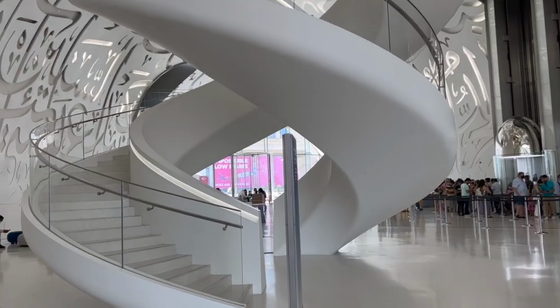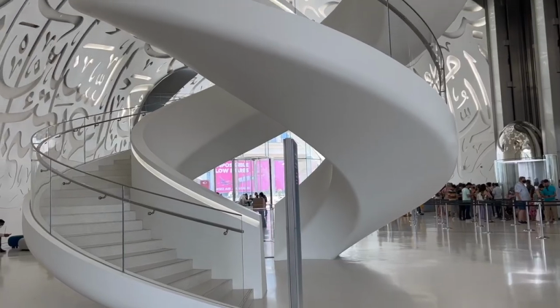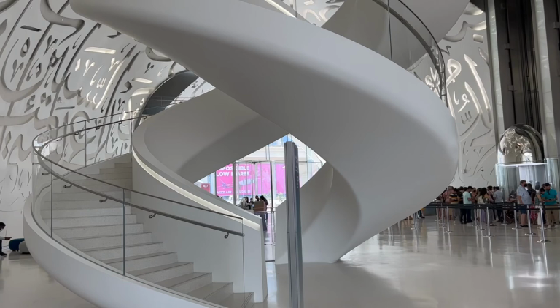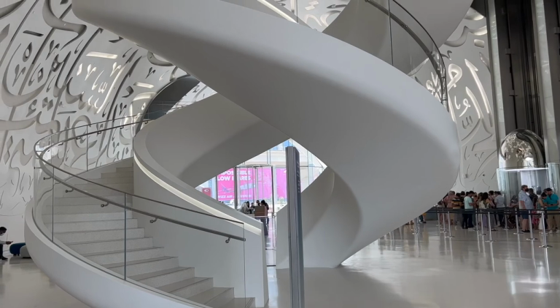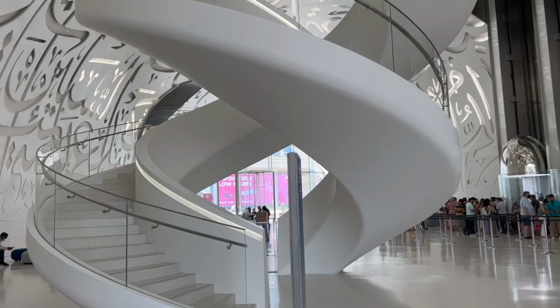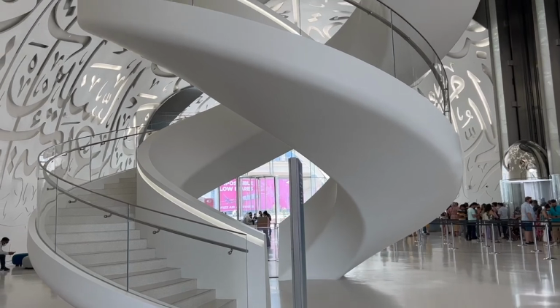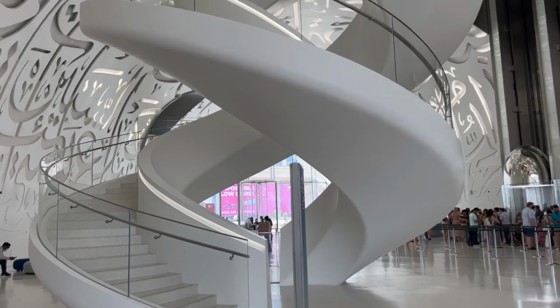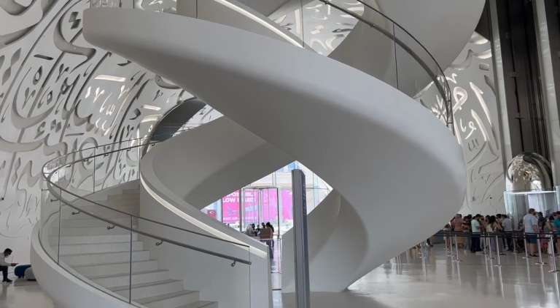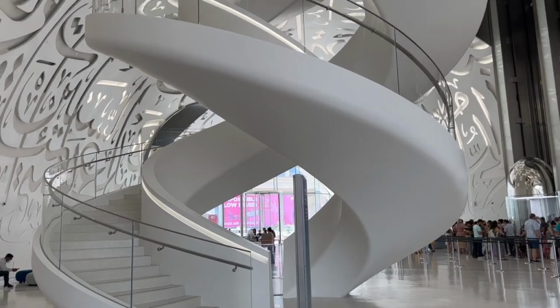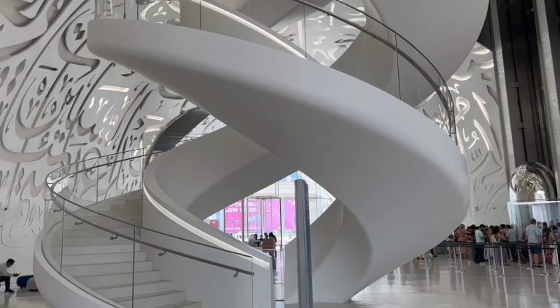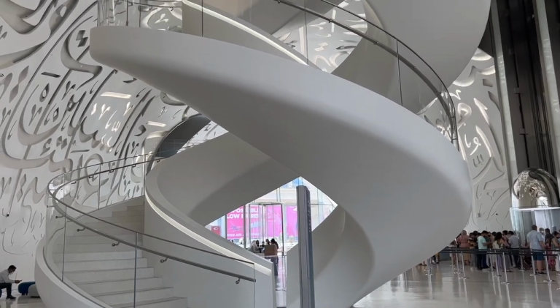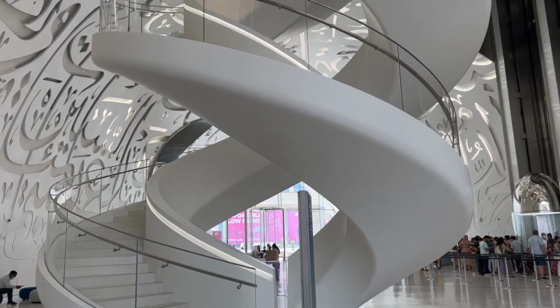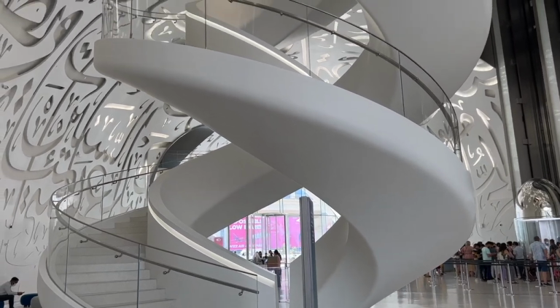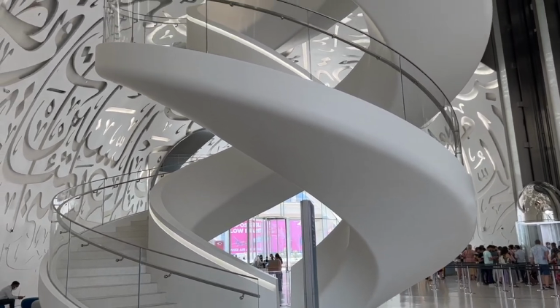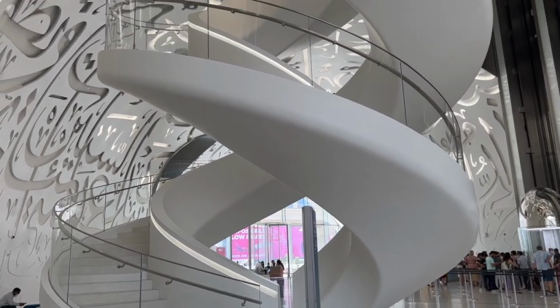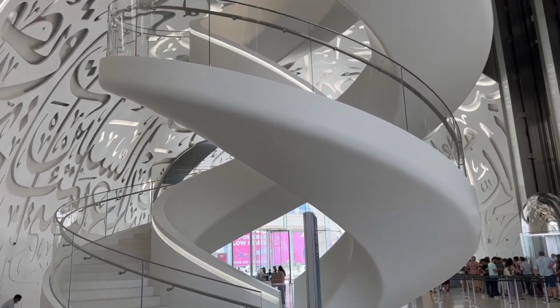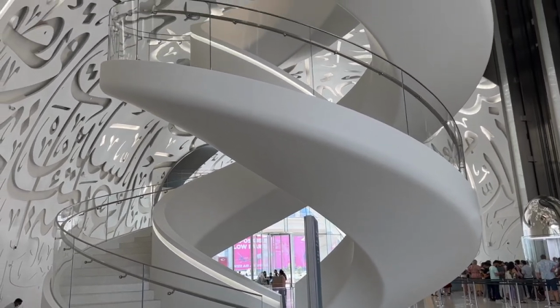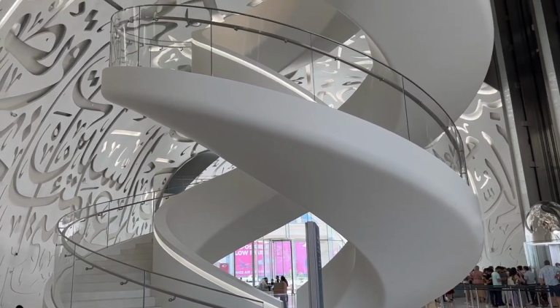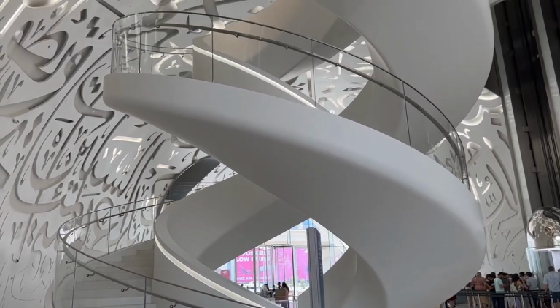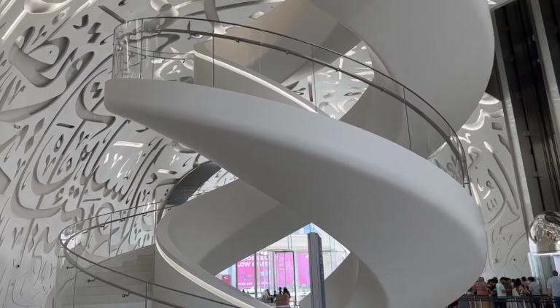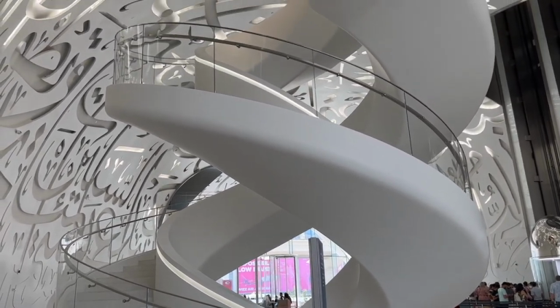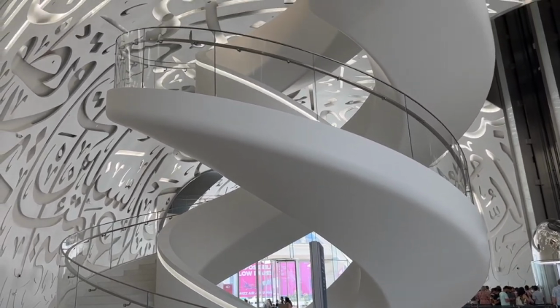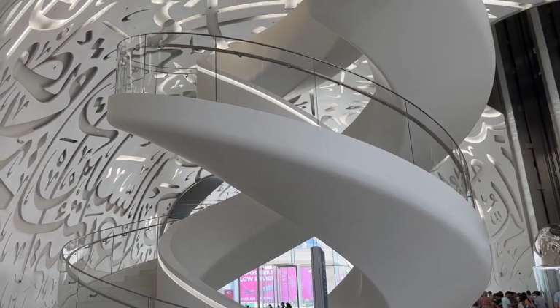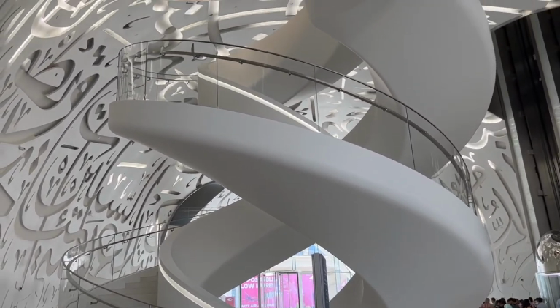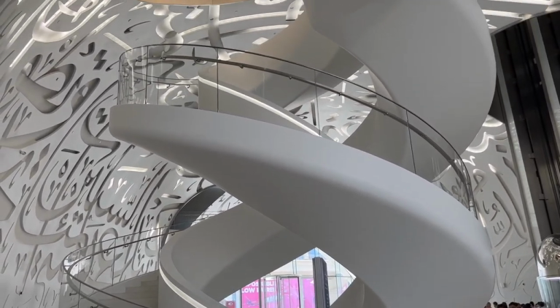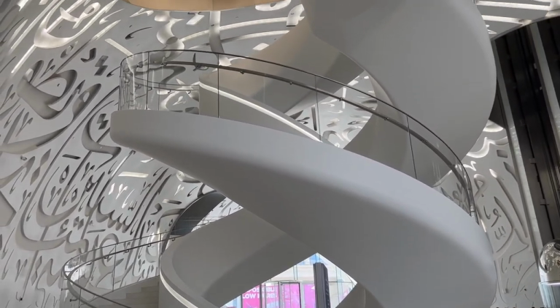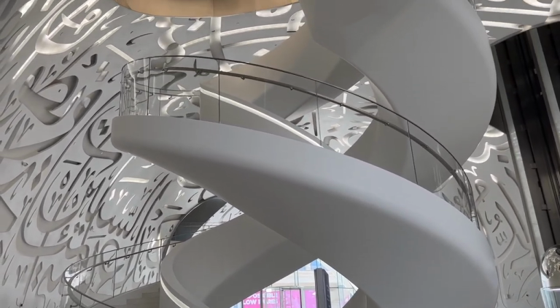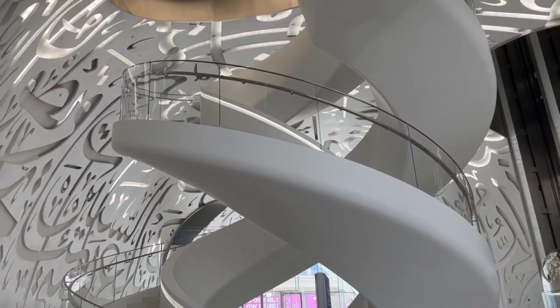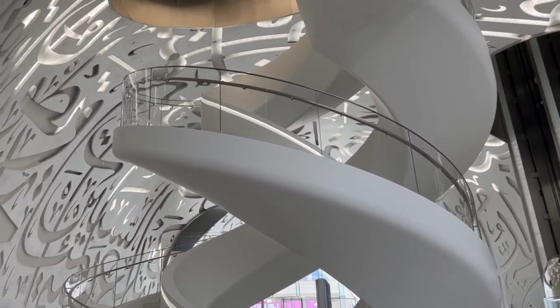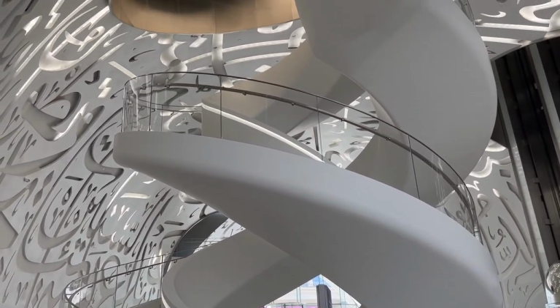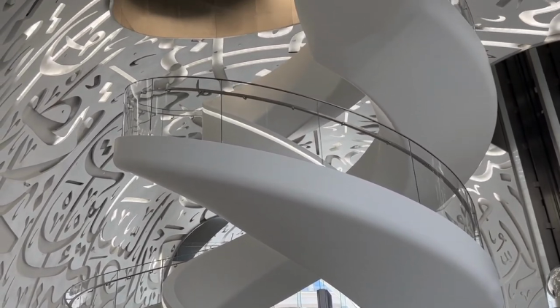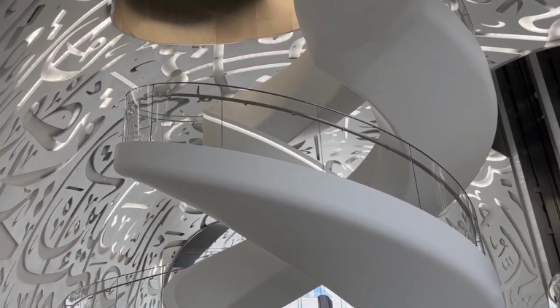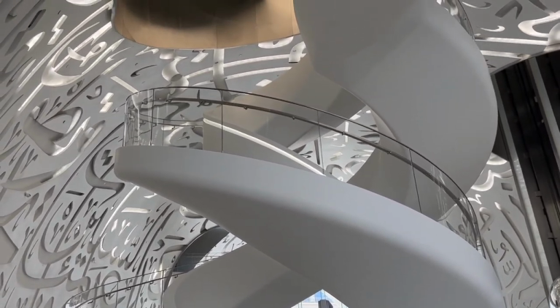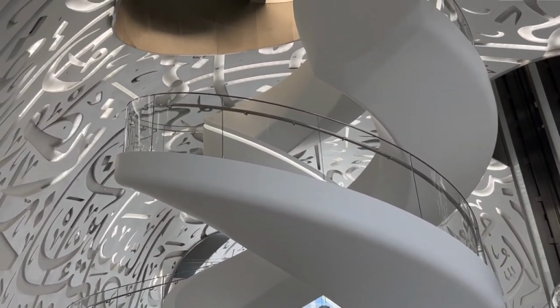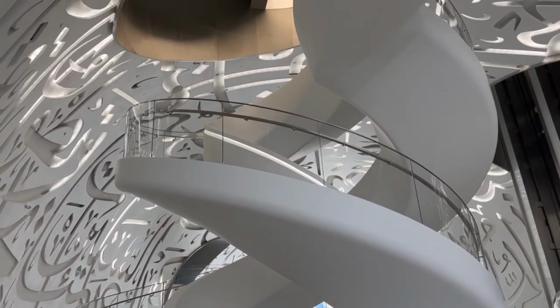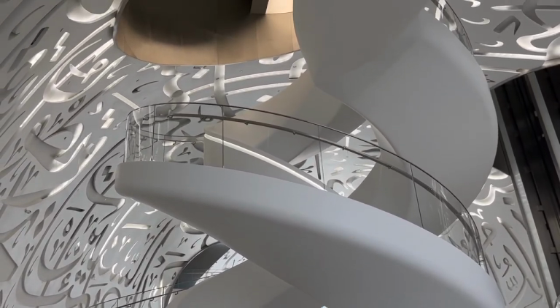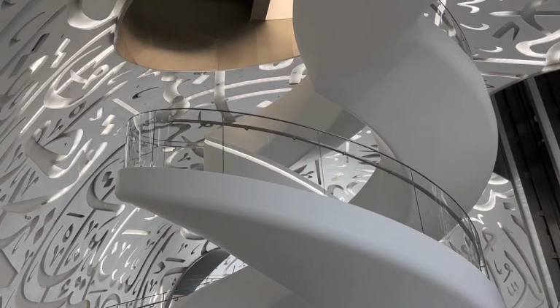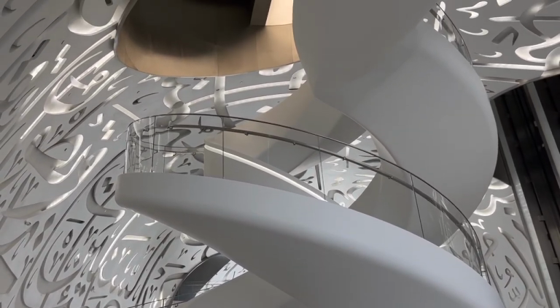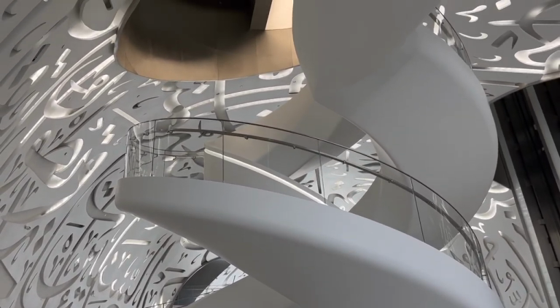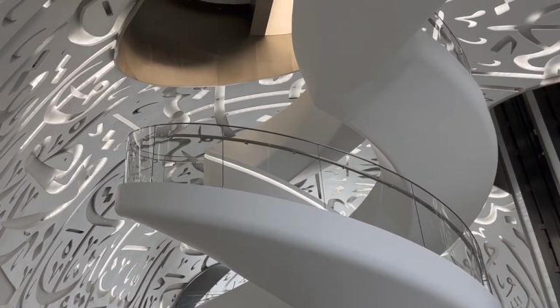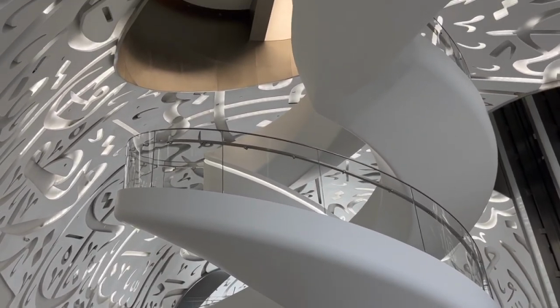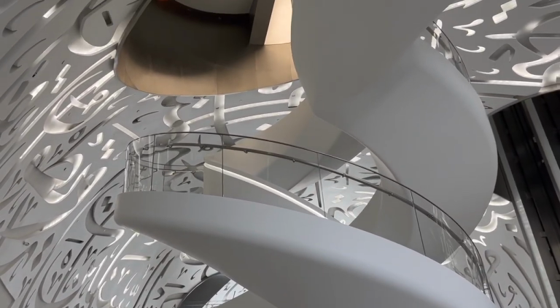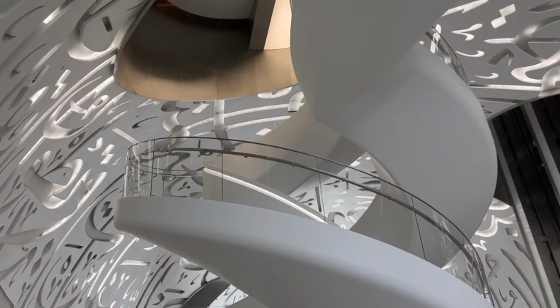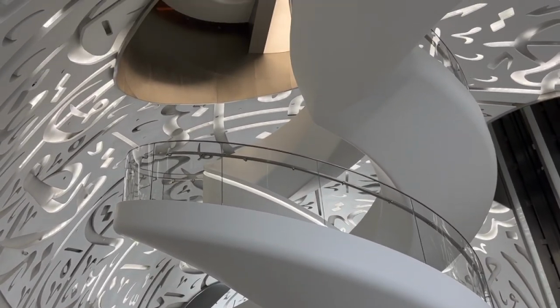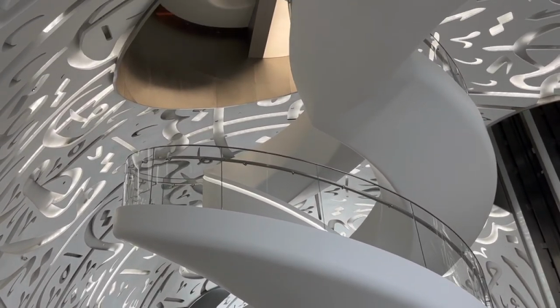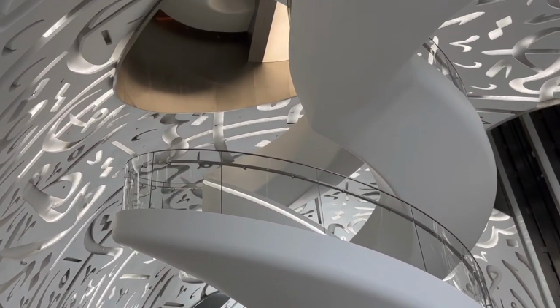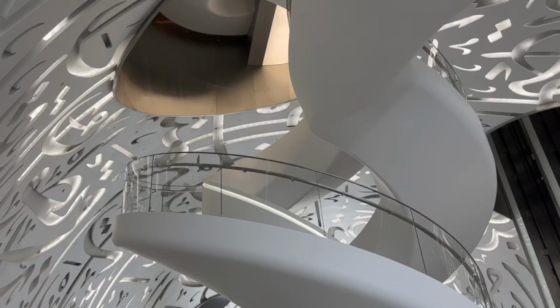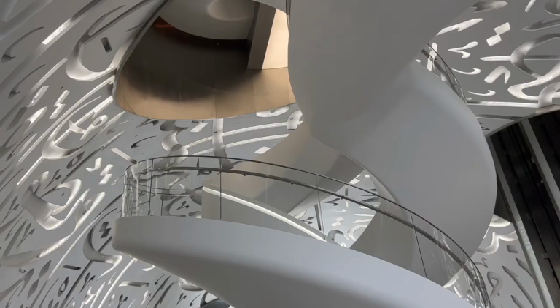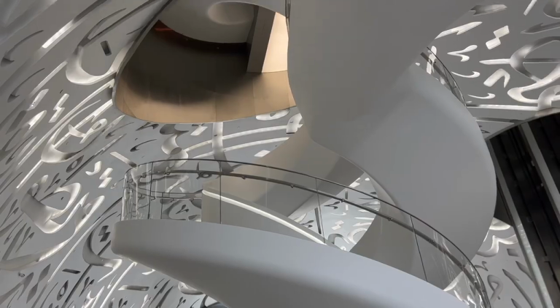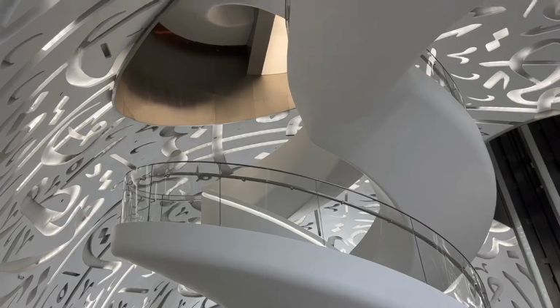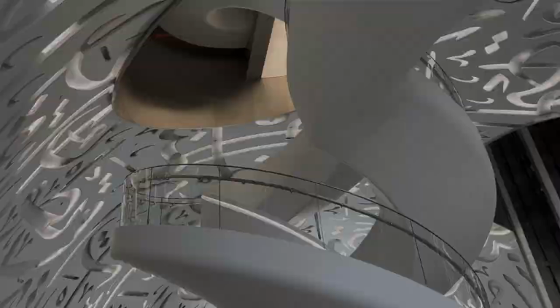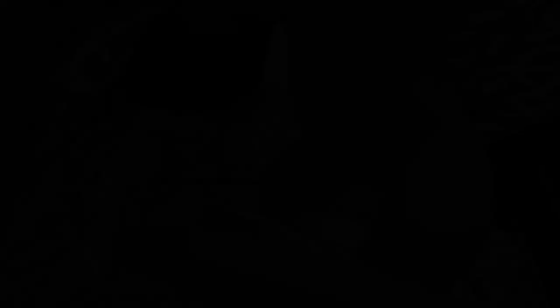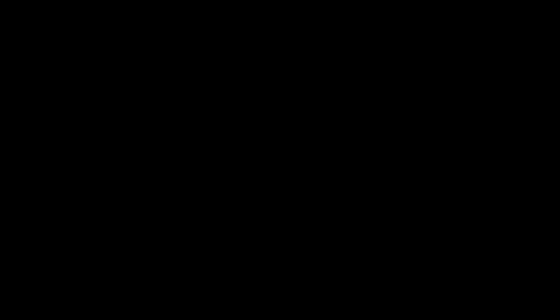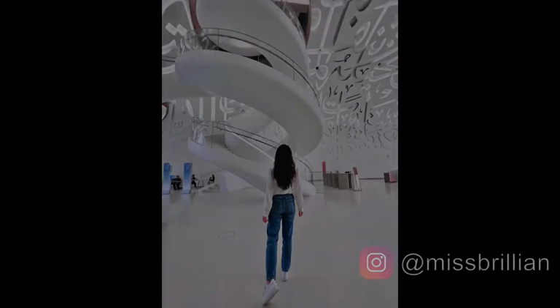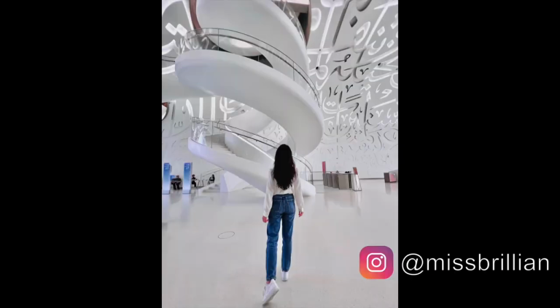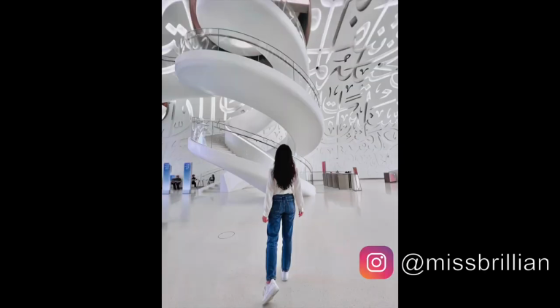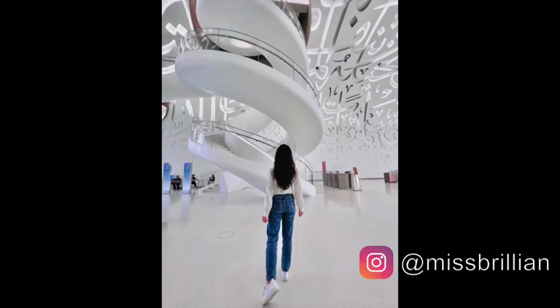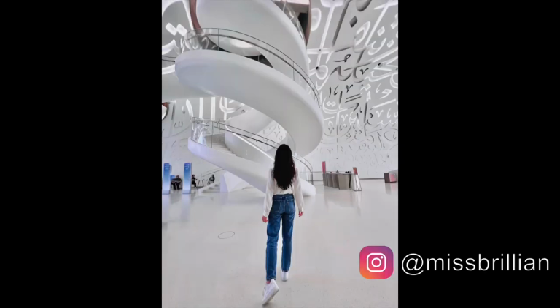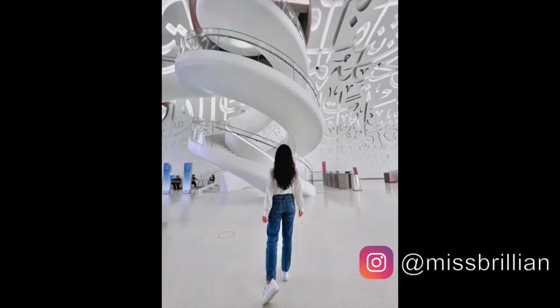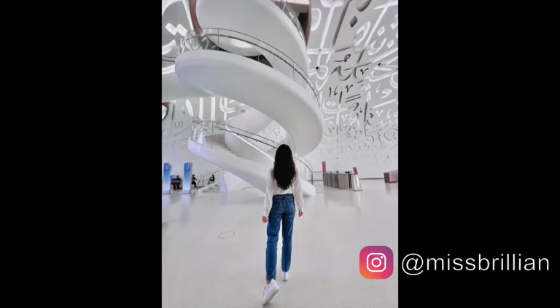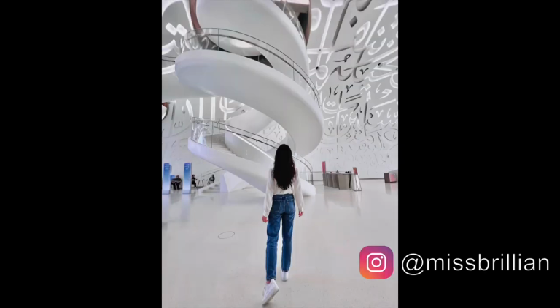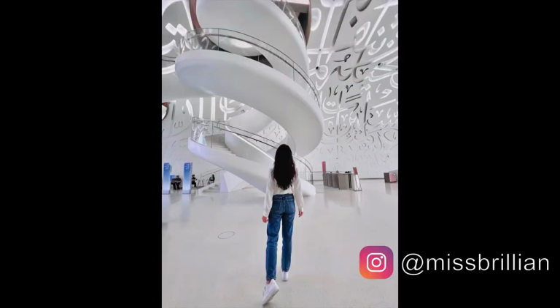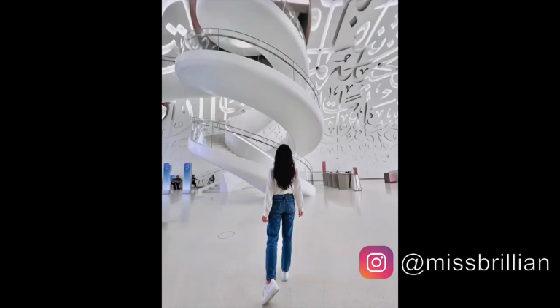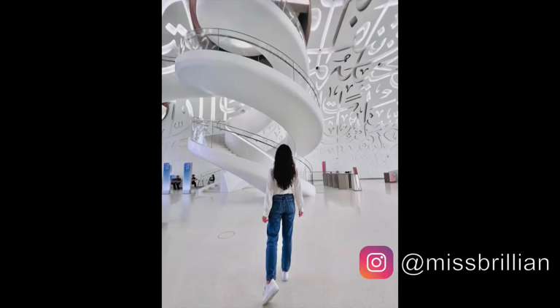Unfortunately, this spiral staircase is not a slide. But you can still take Instagram-worthy pictures of it like this one here.